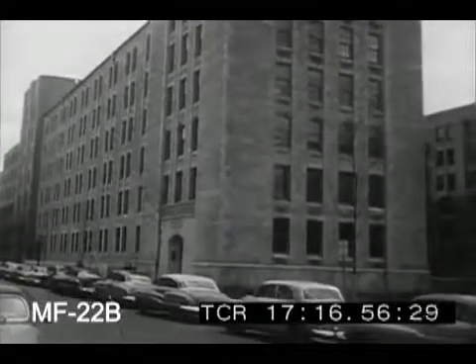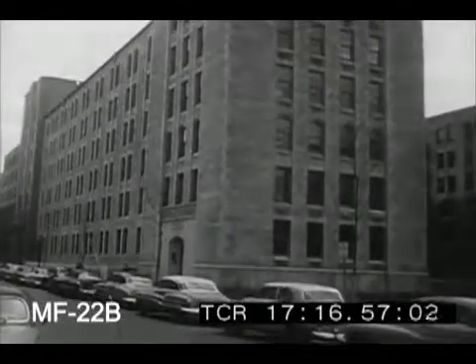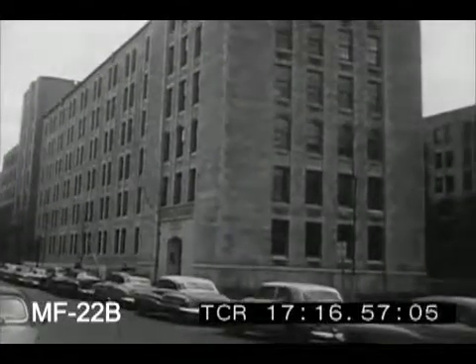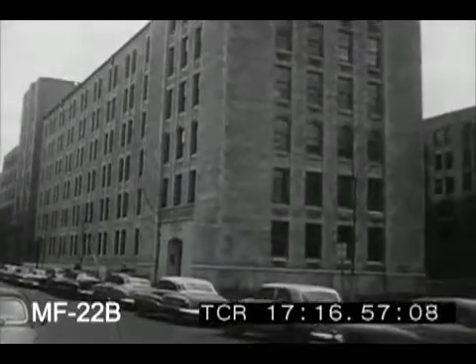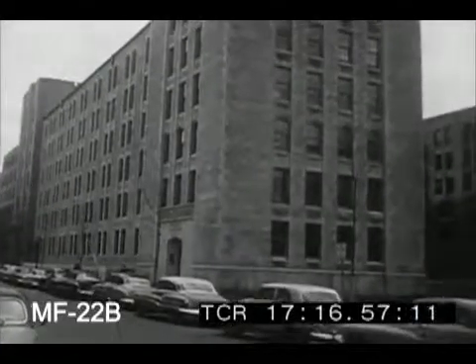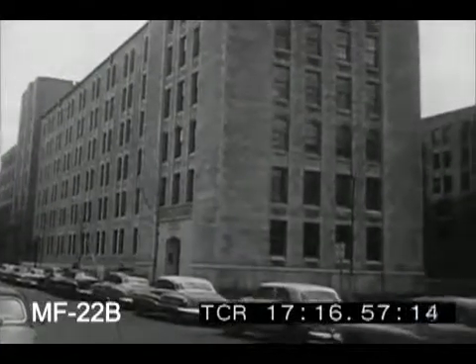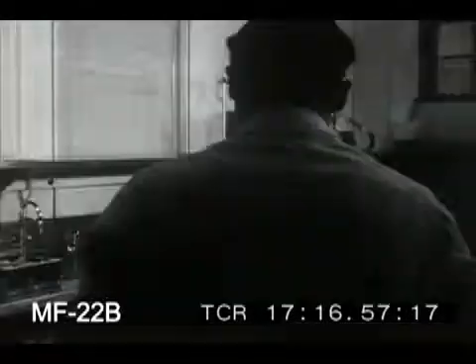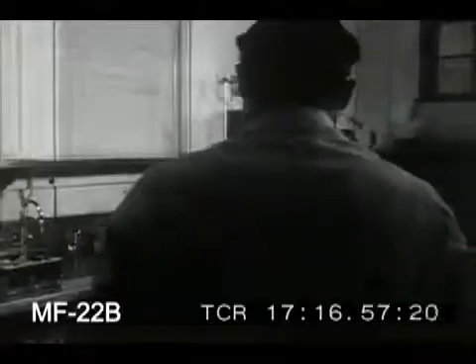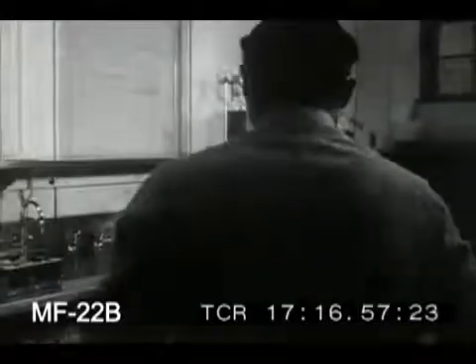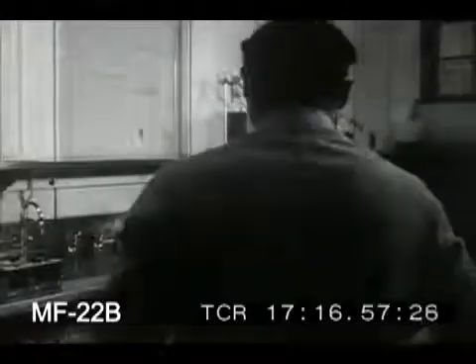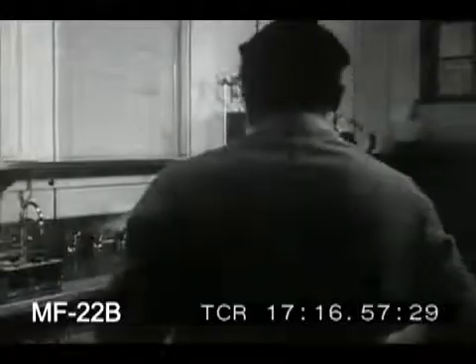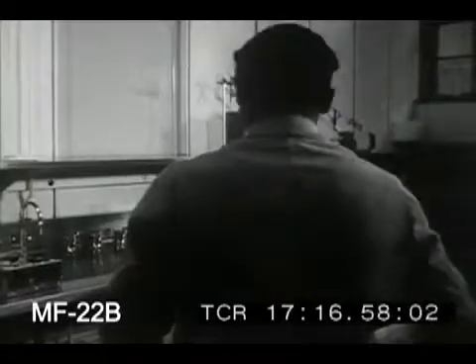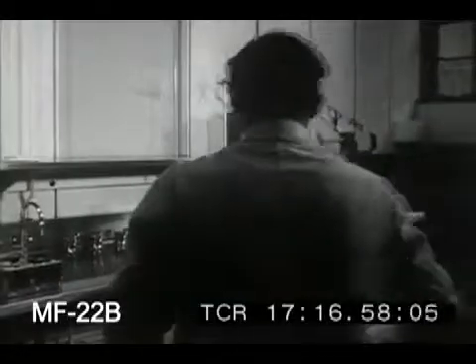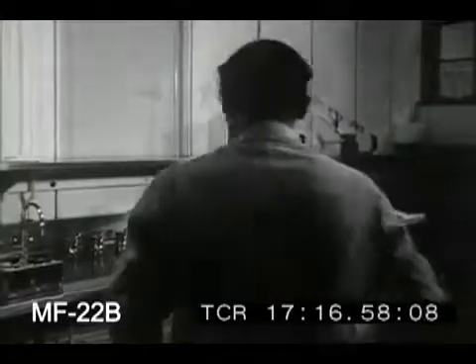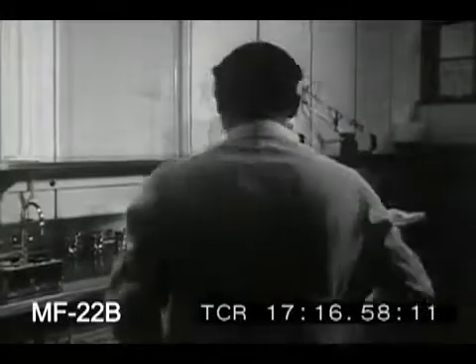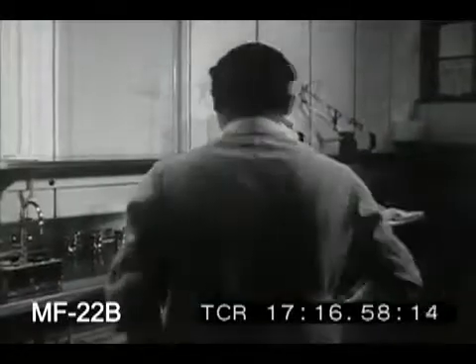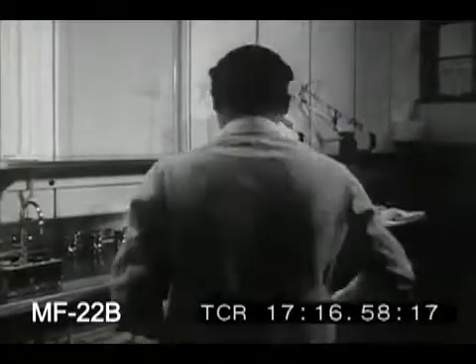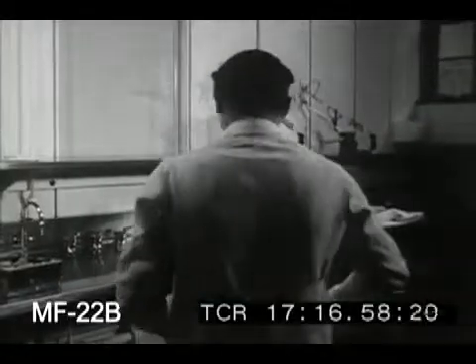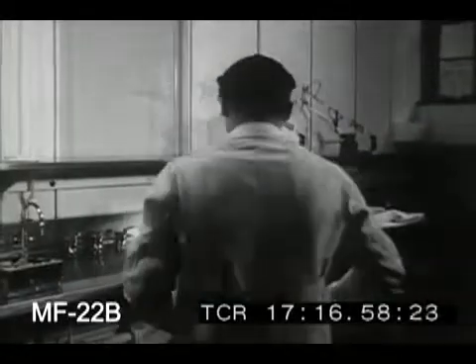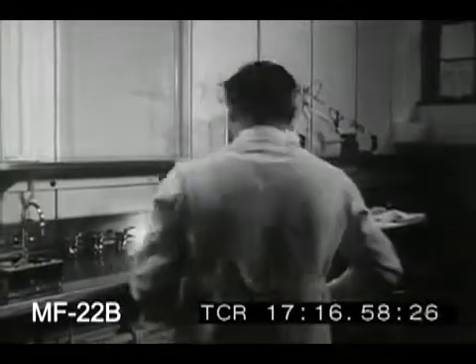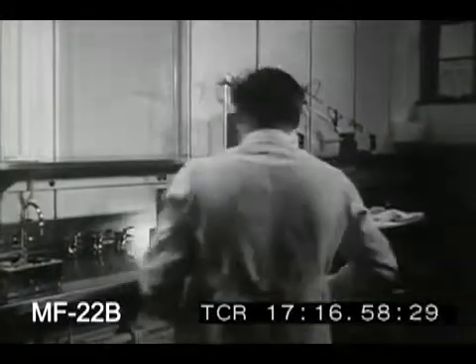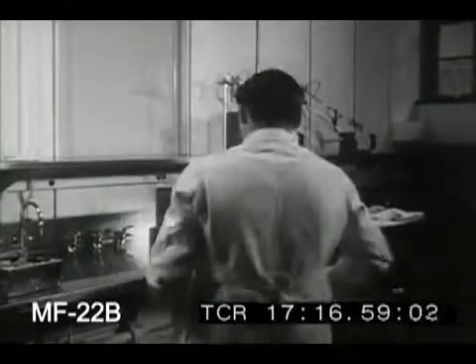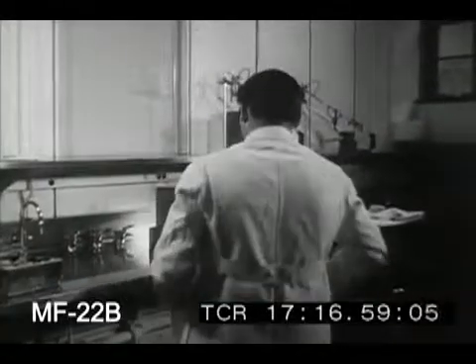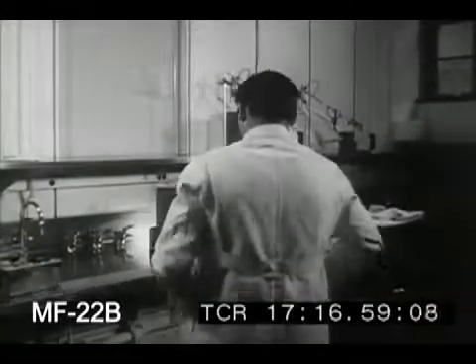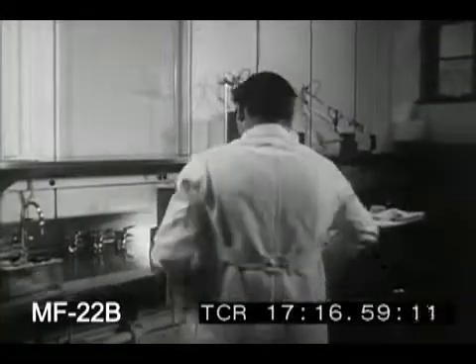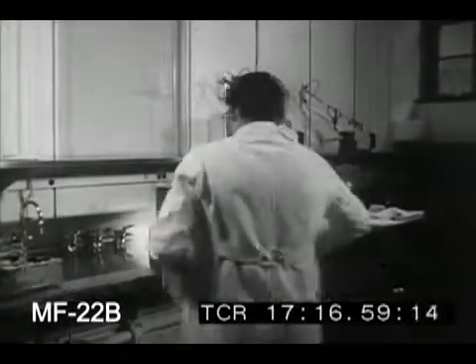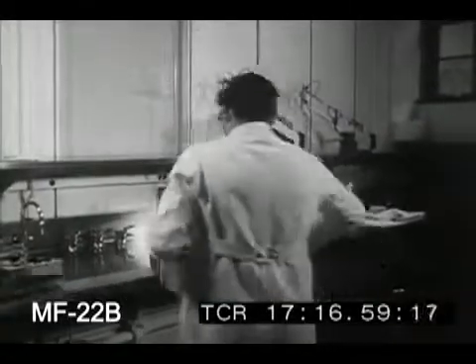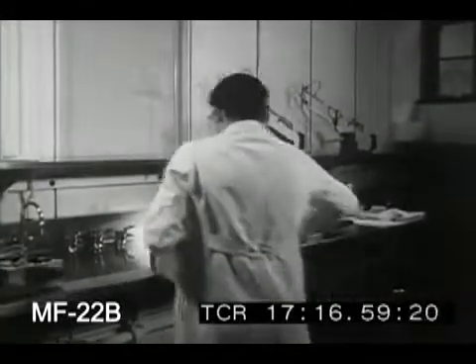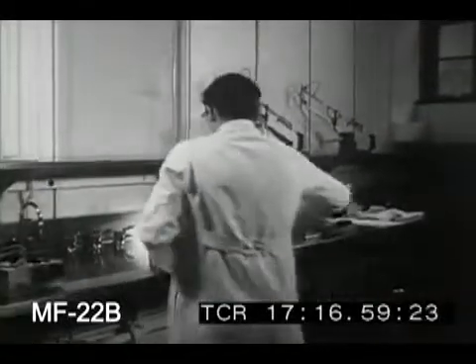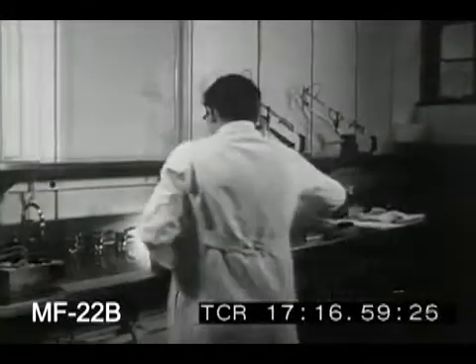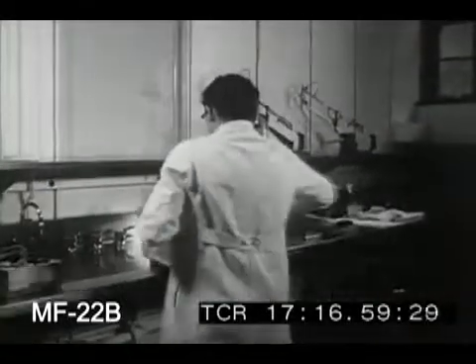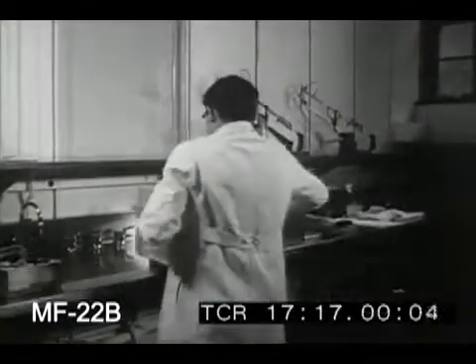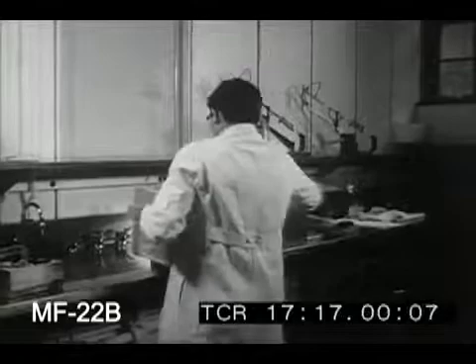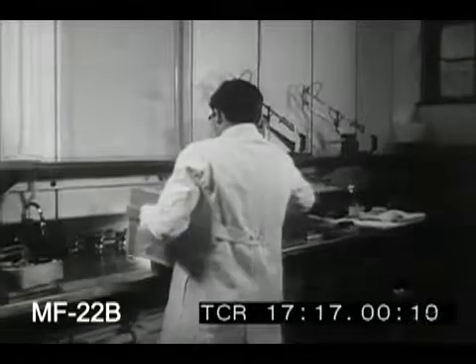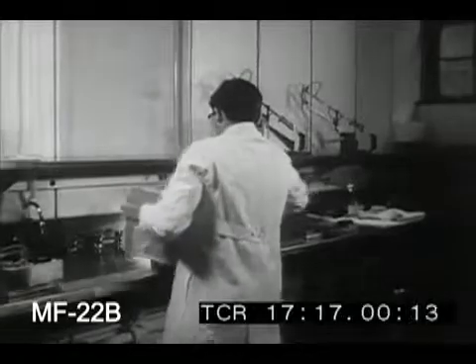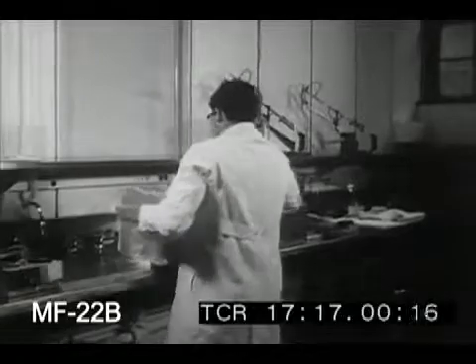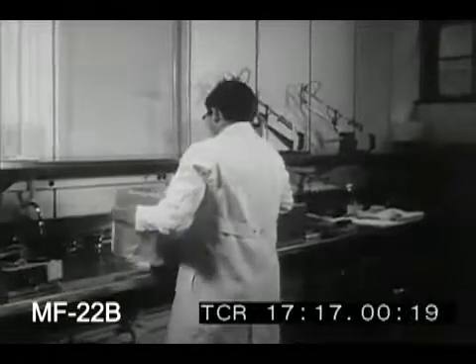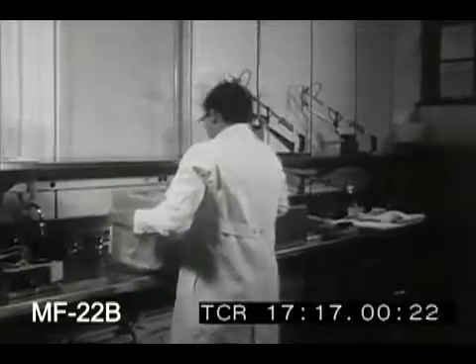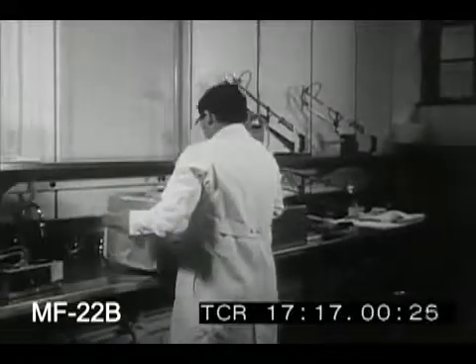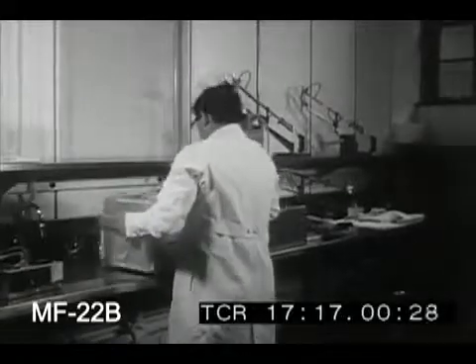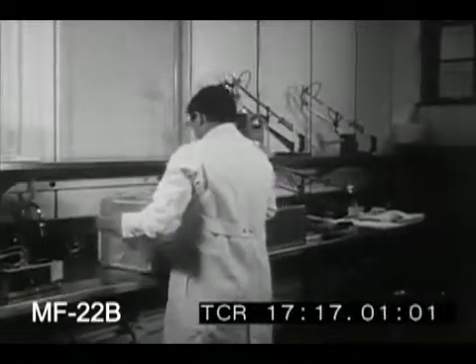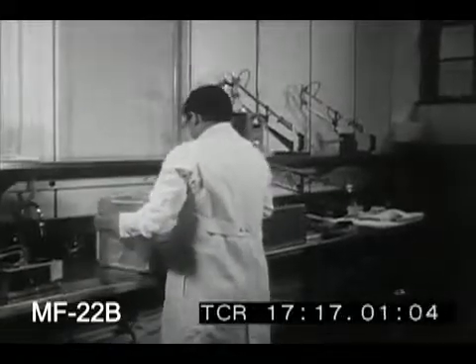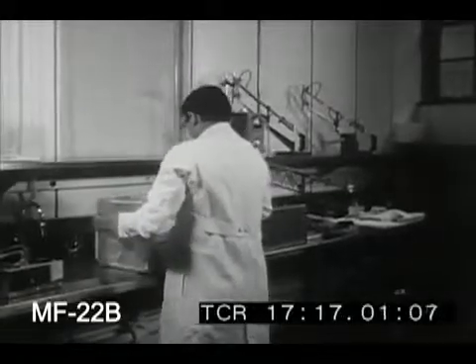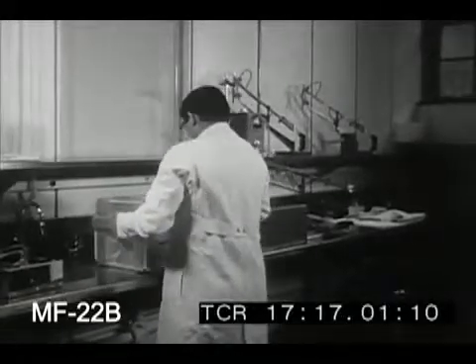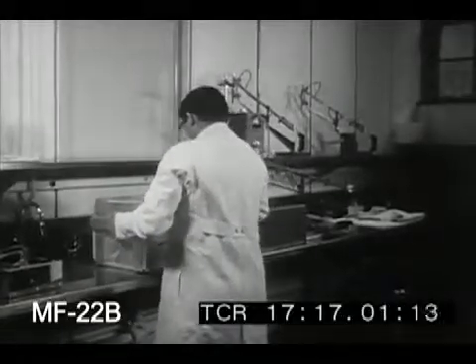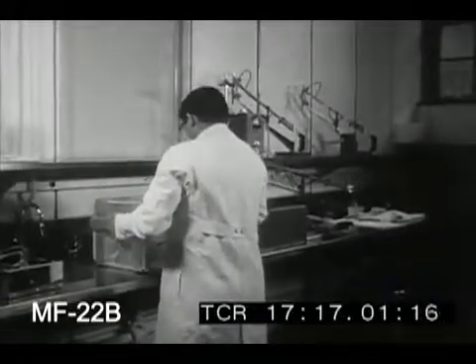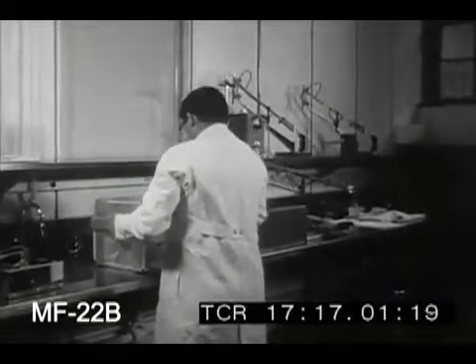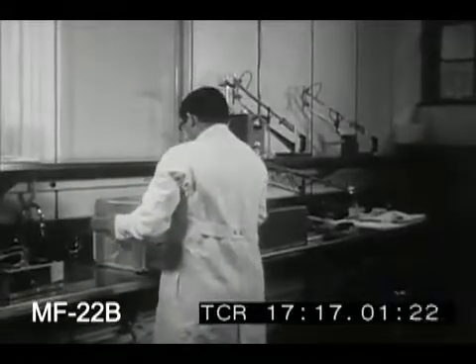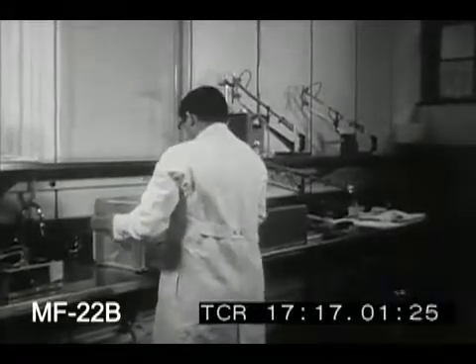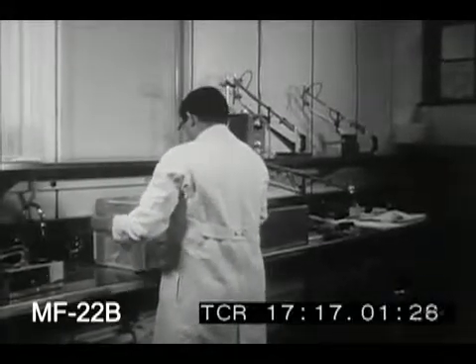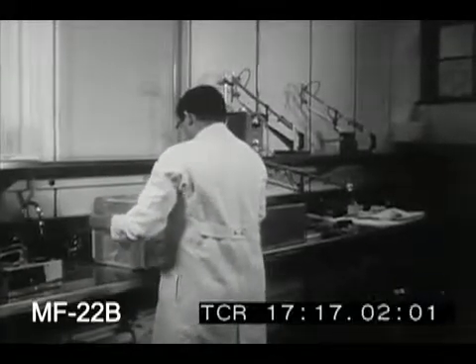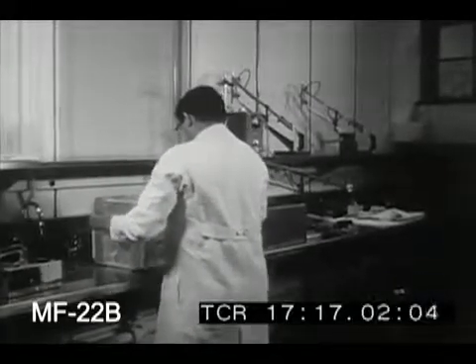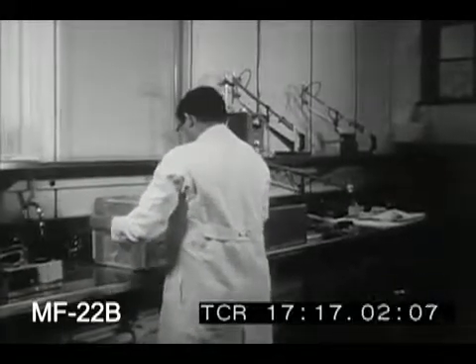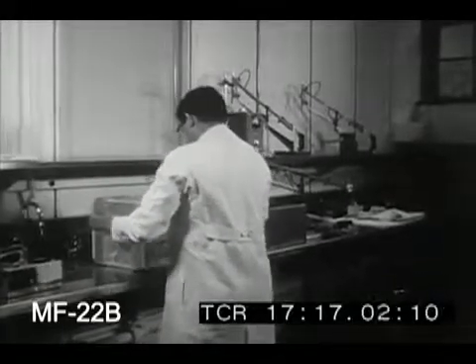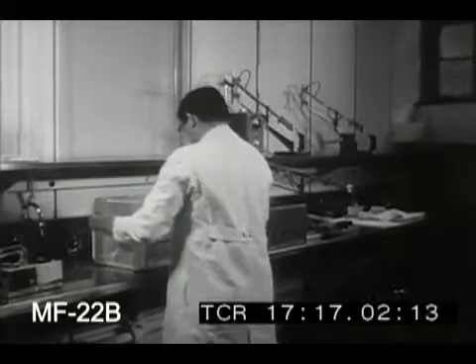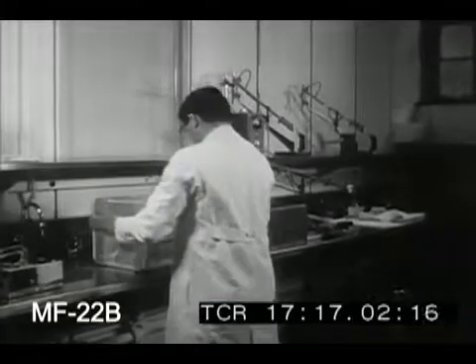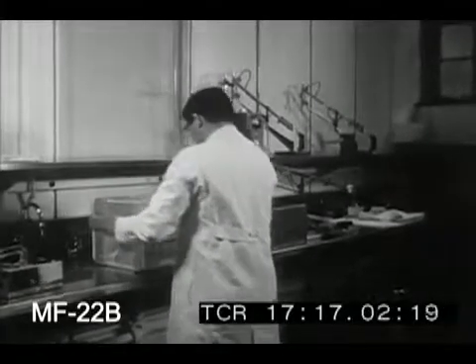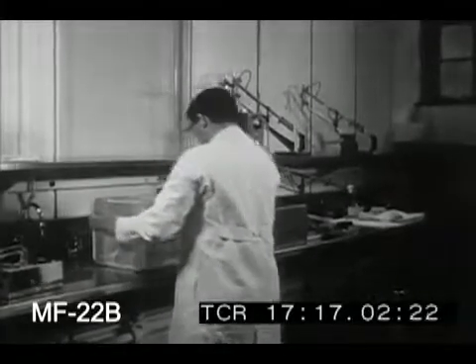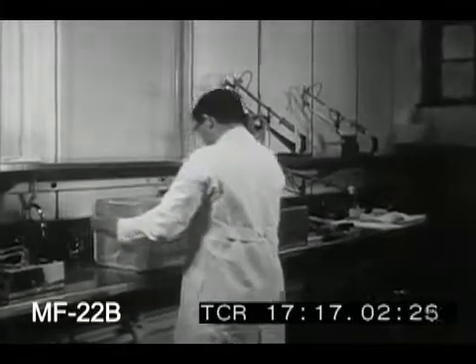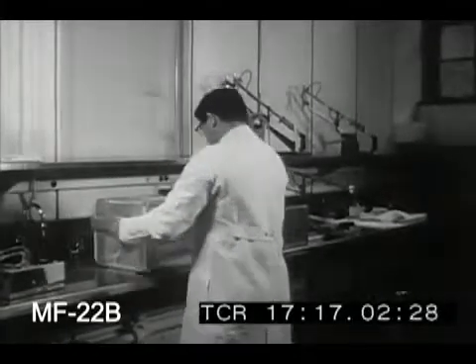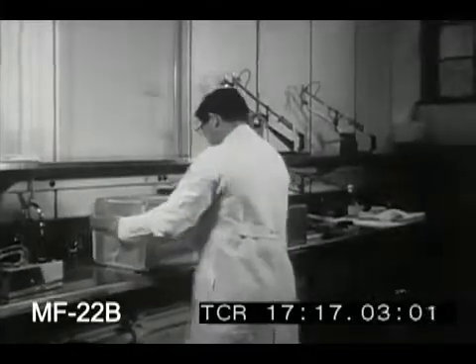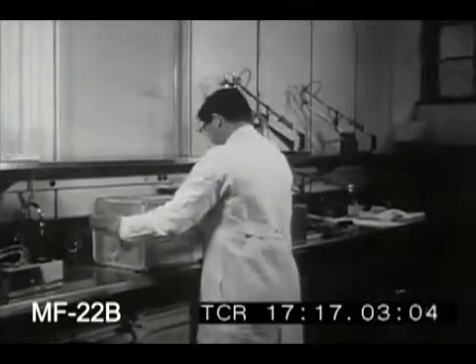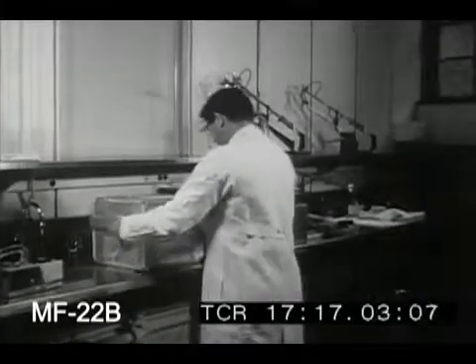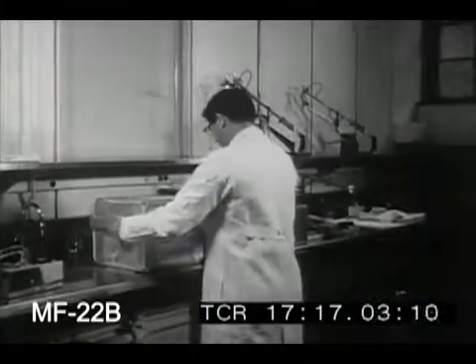Here at the hospital, the gold colloid will now be transferred to a container from which it can be administered to the patient.